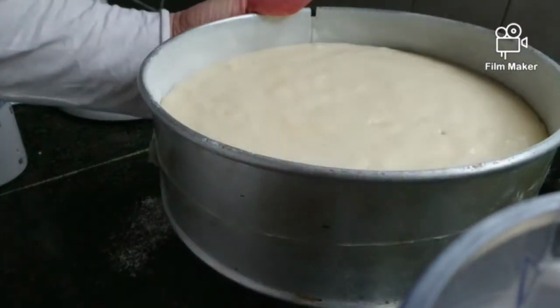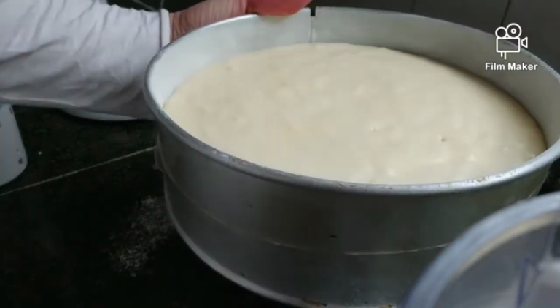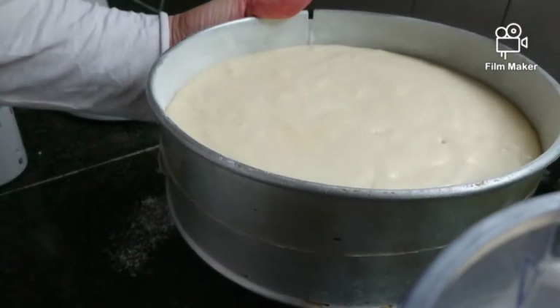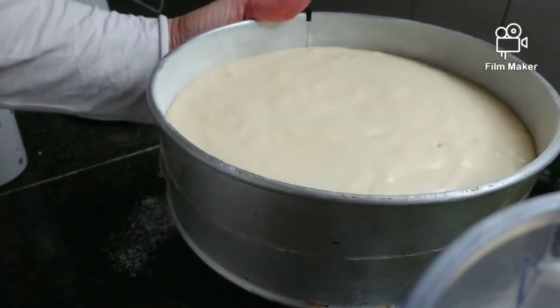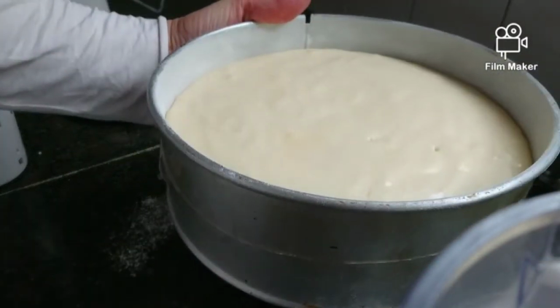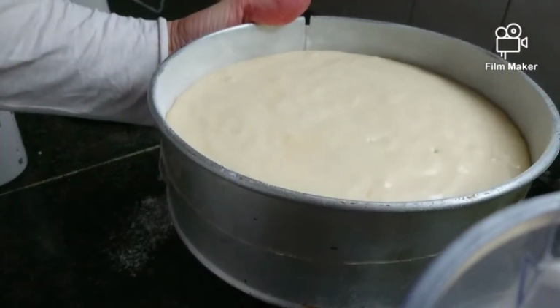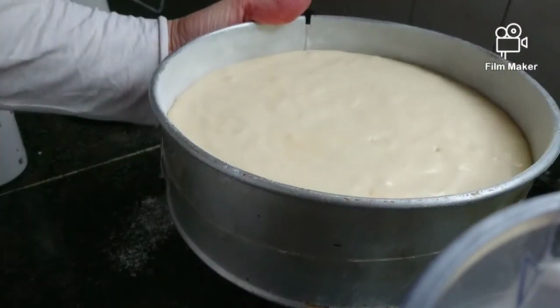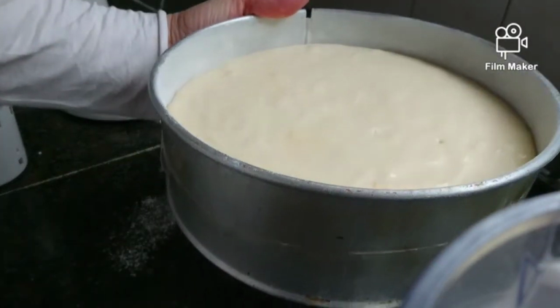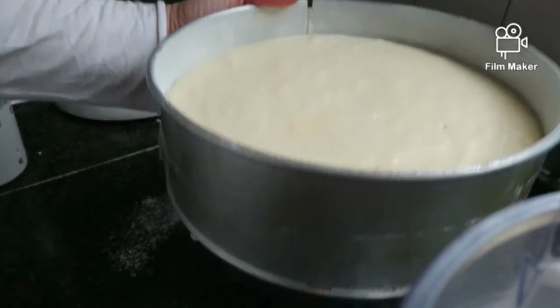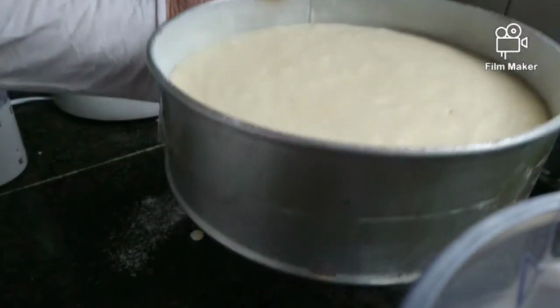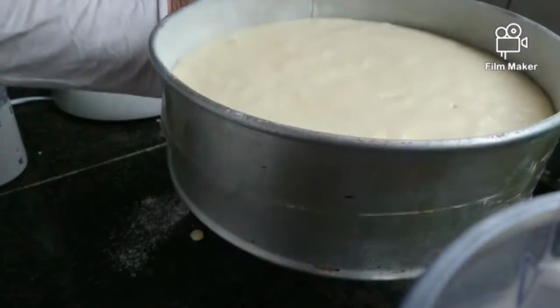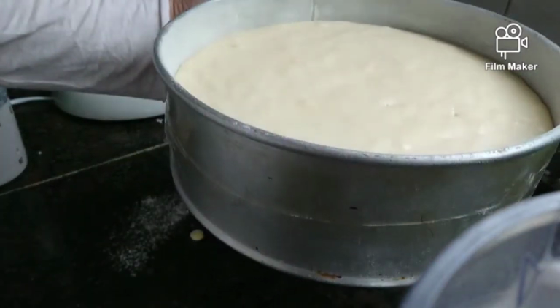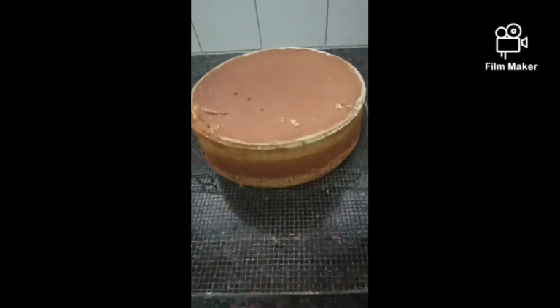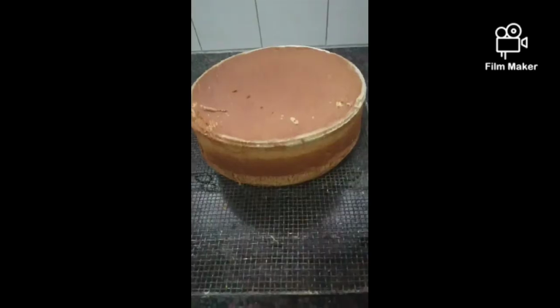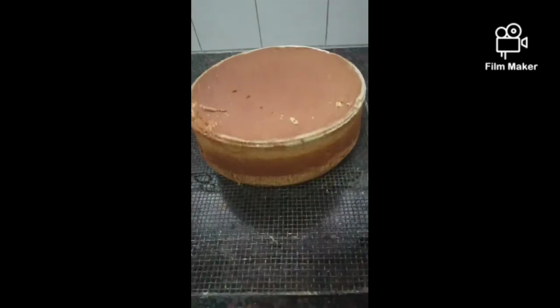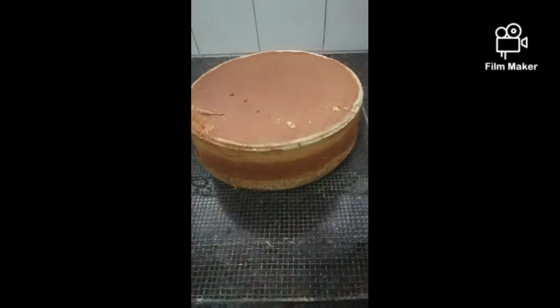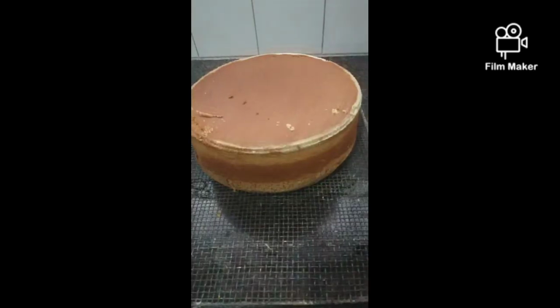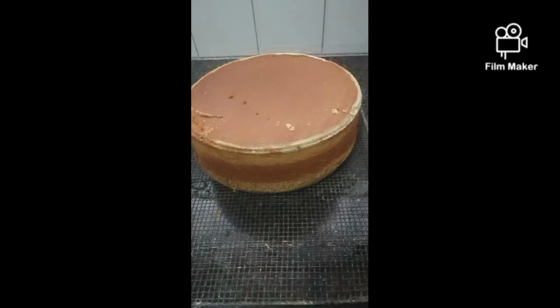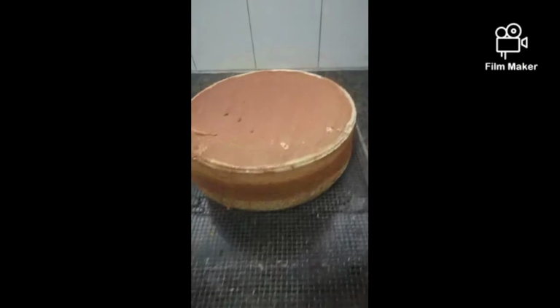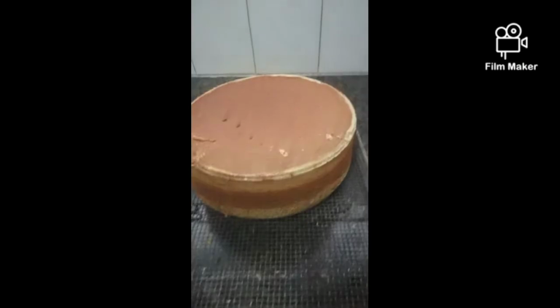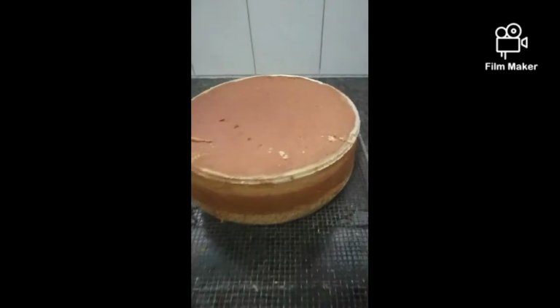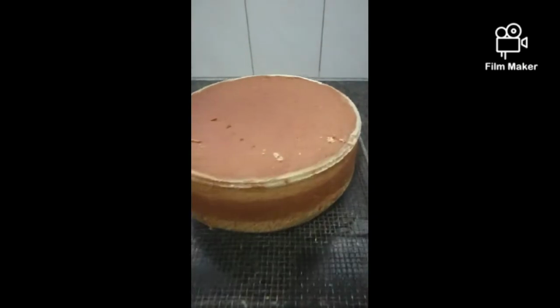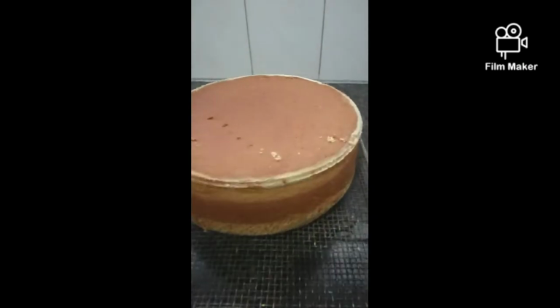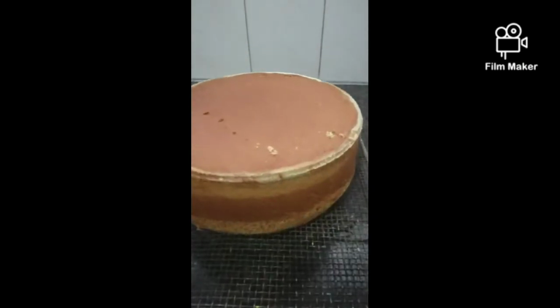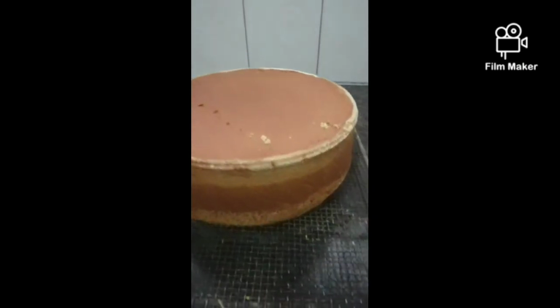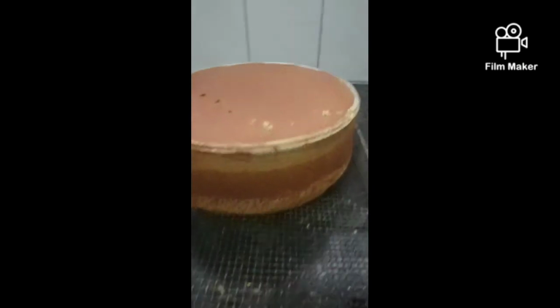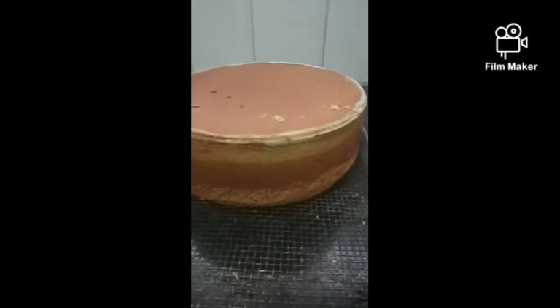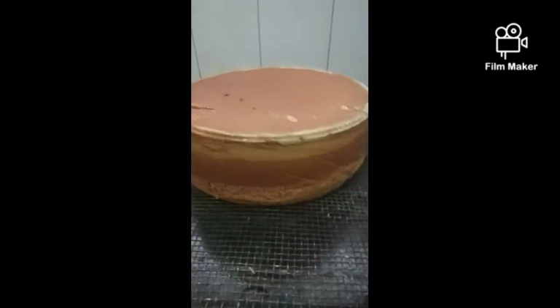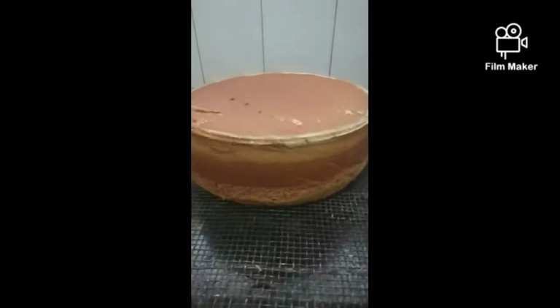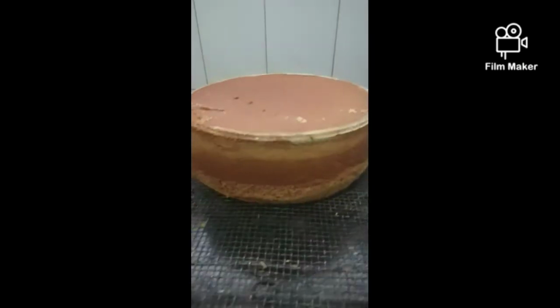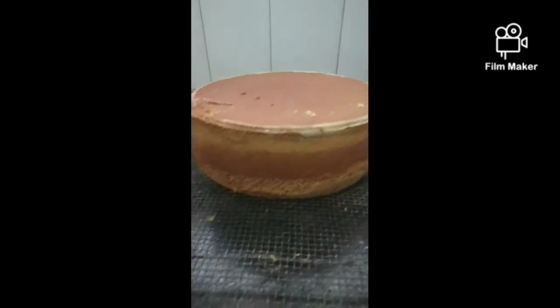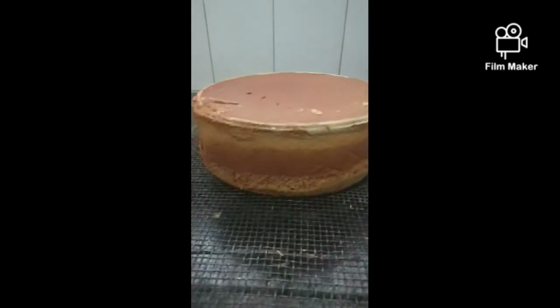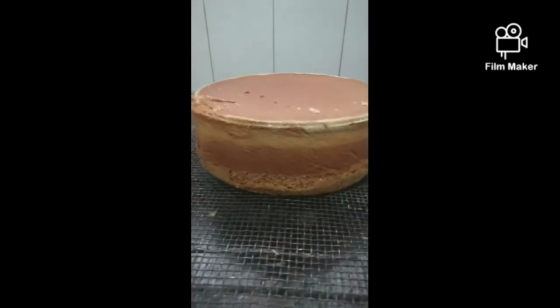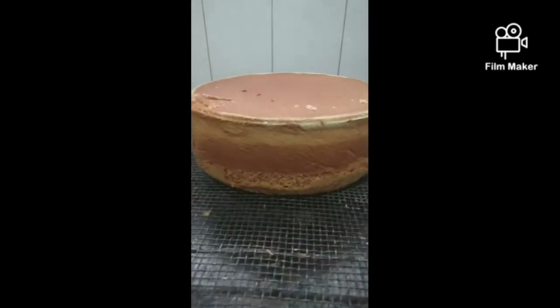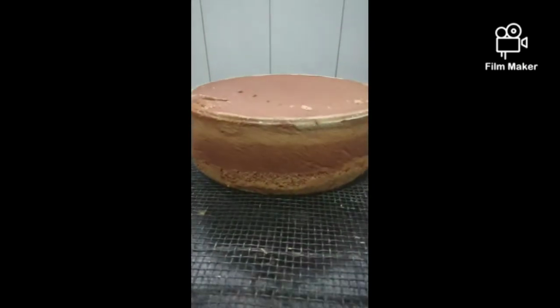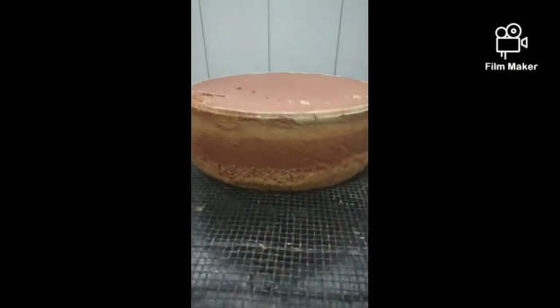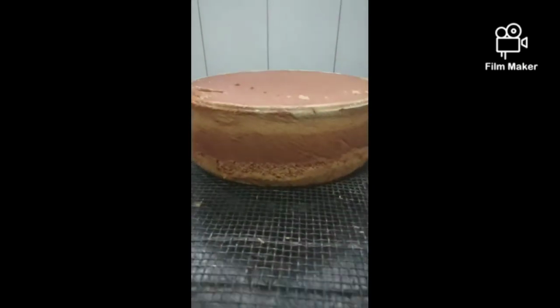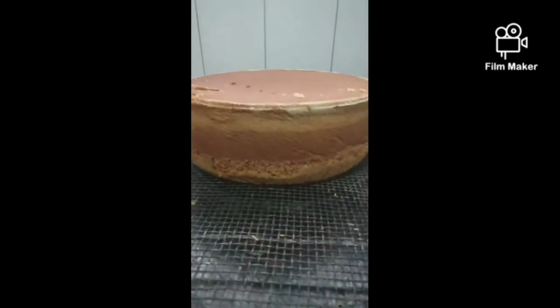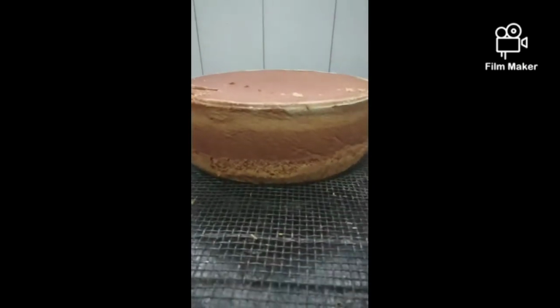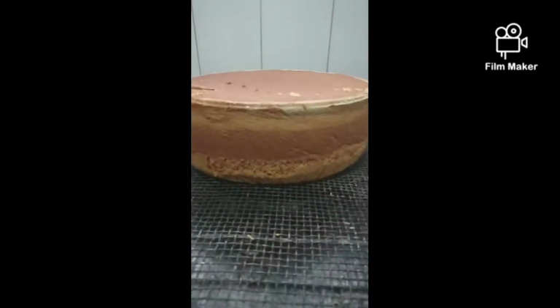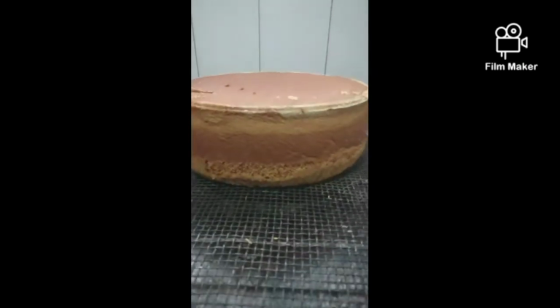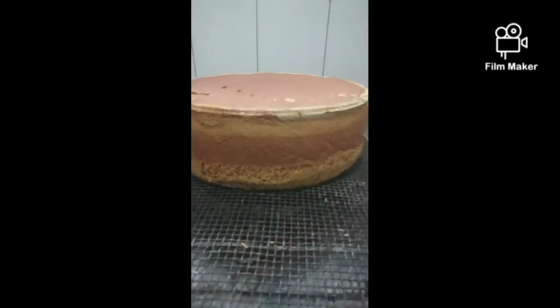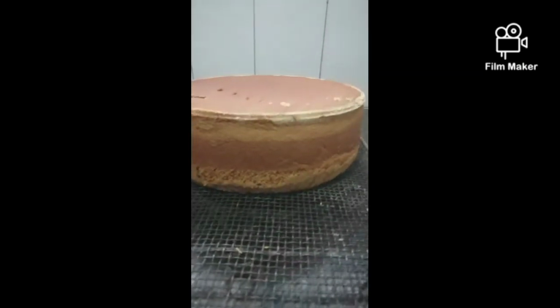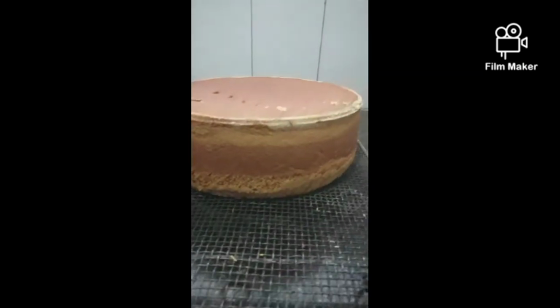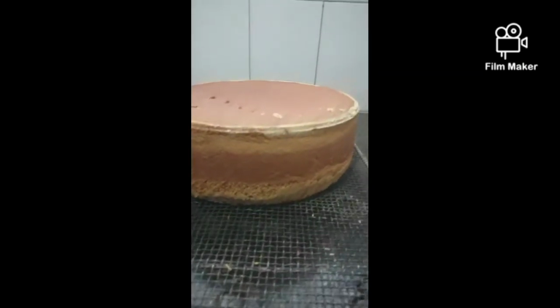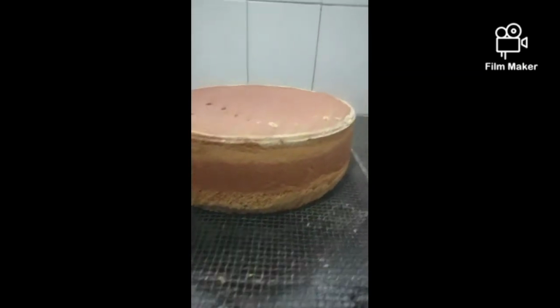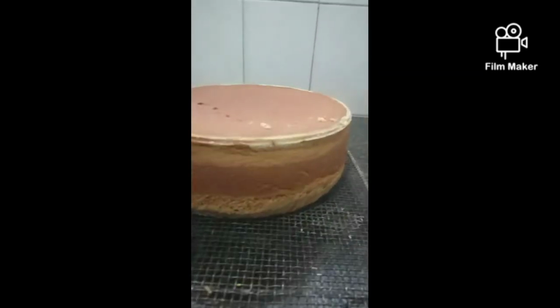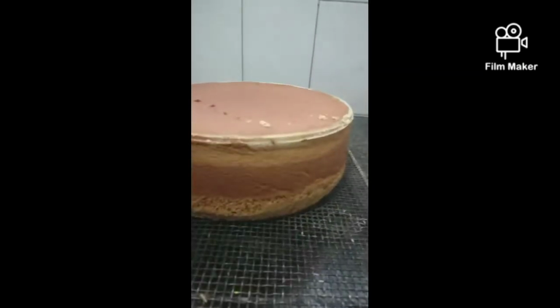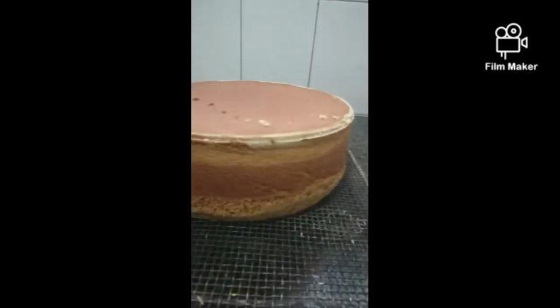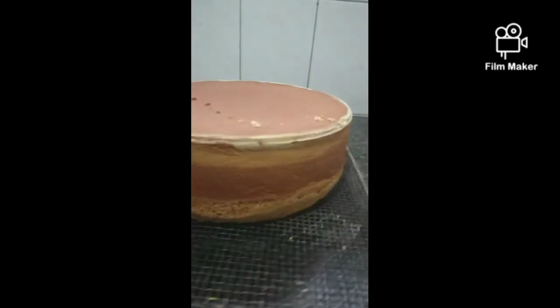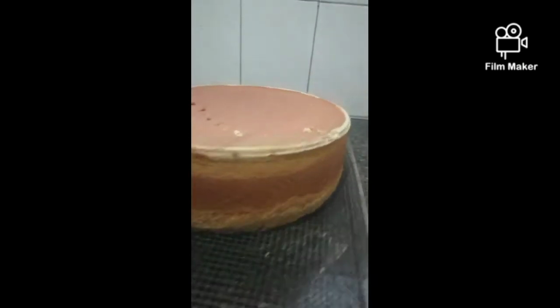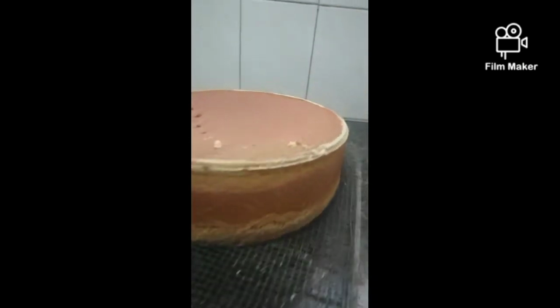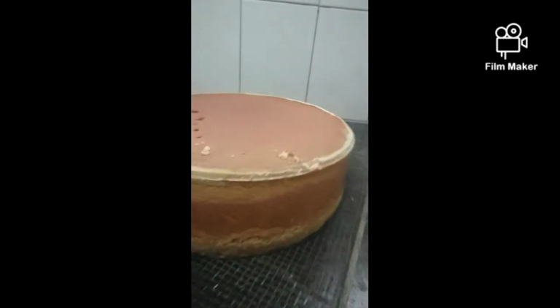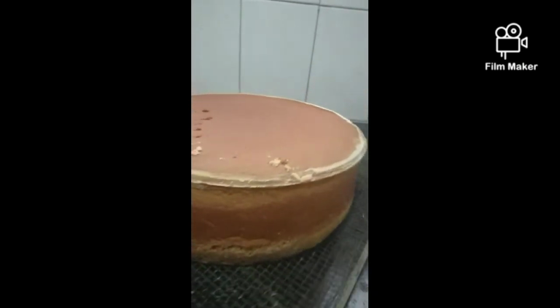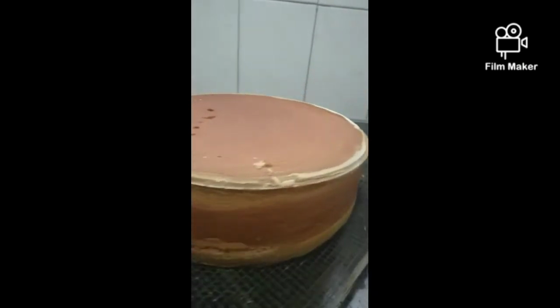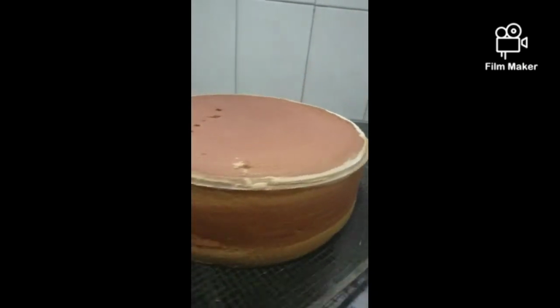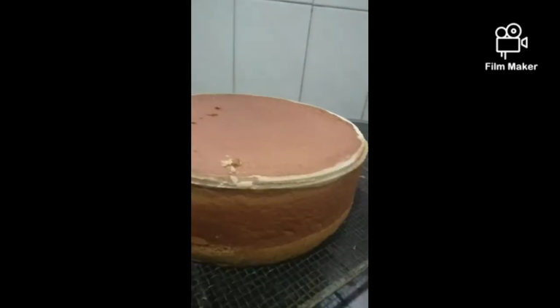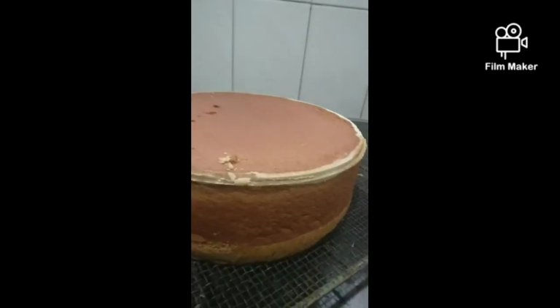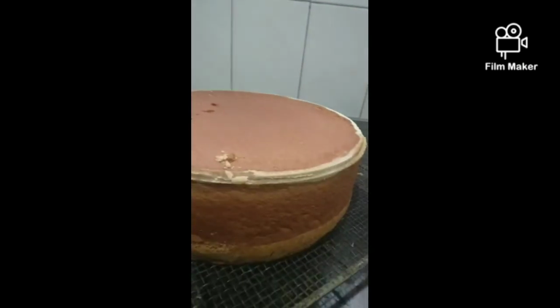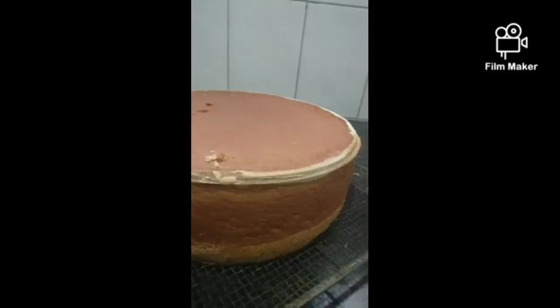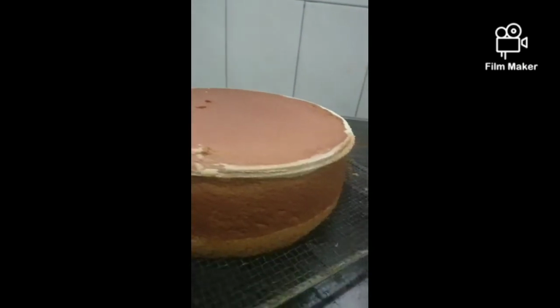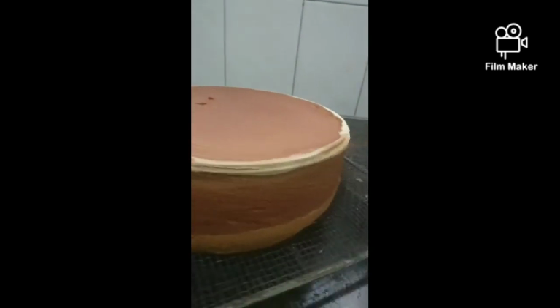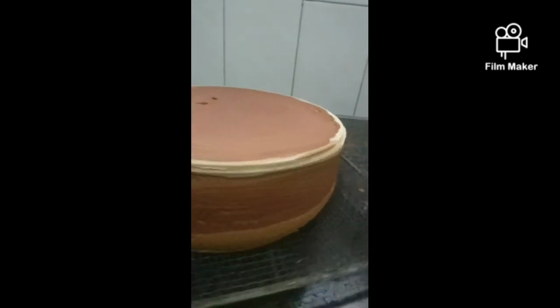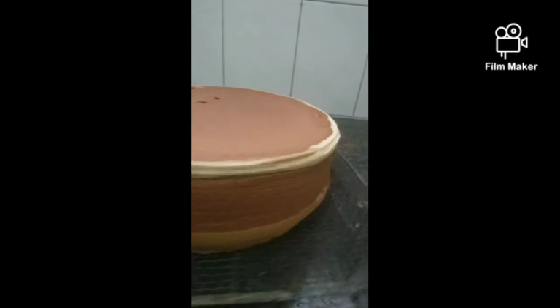Once it's a bit brownish — like this color — you just take it out and you let it cool.